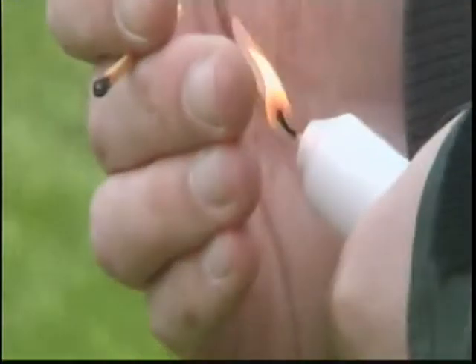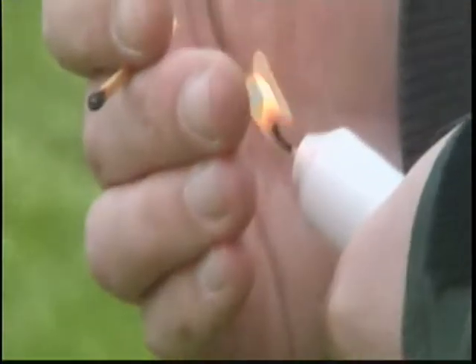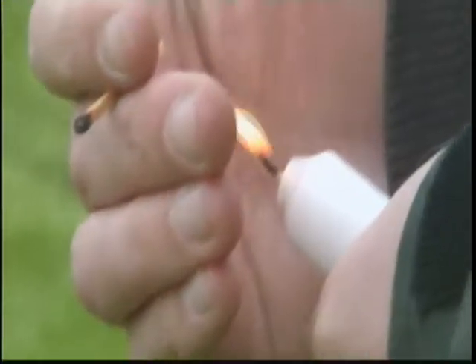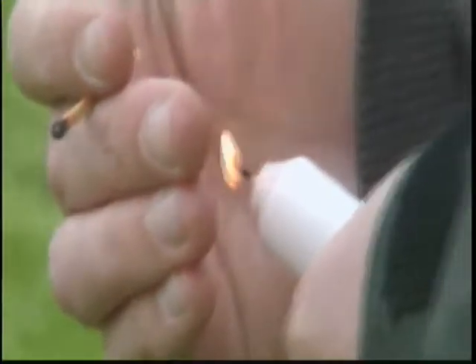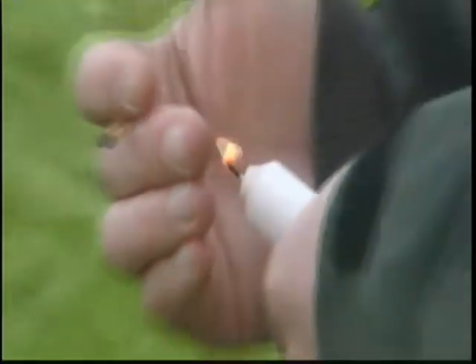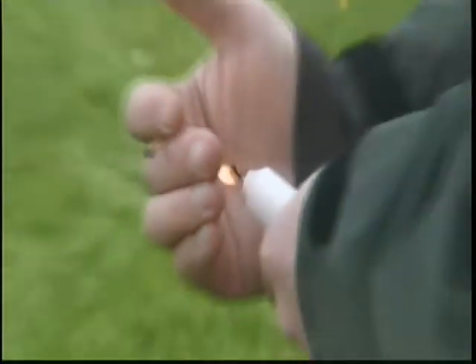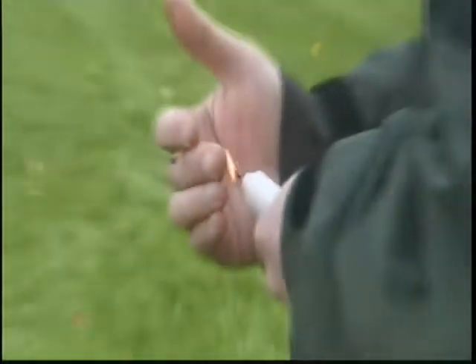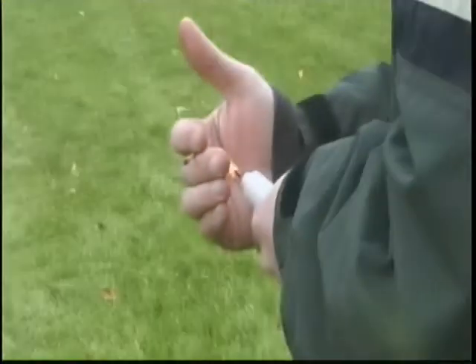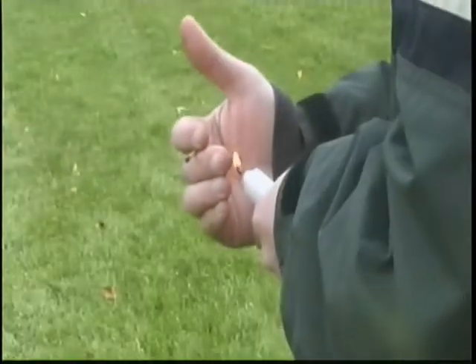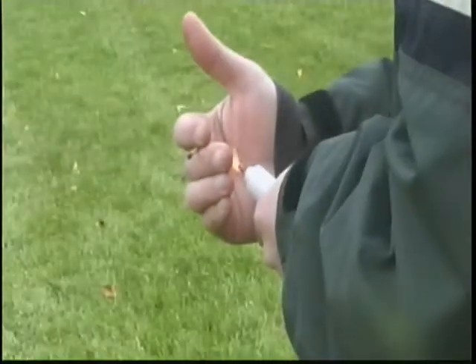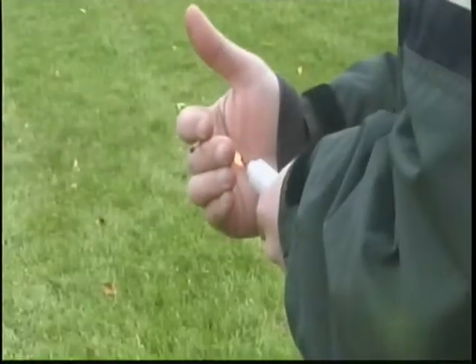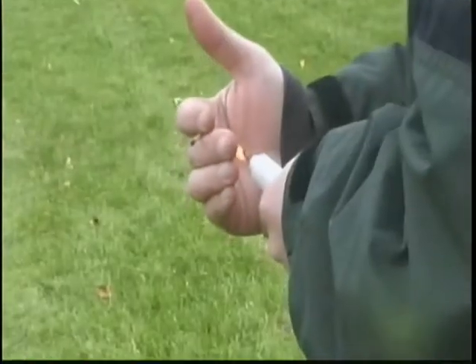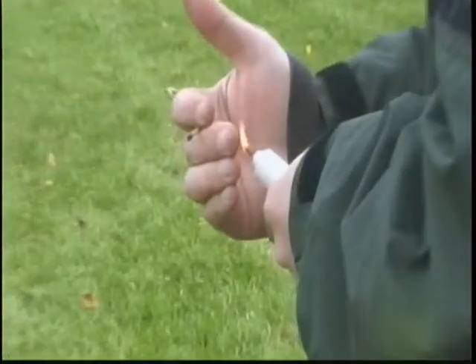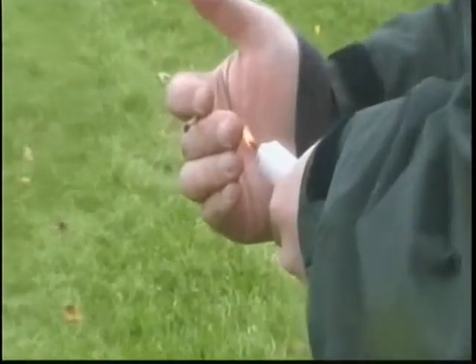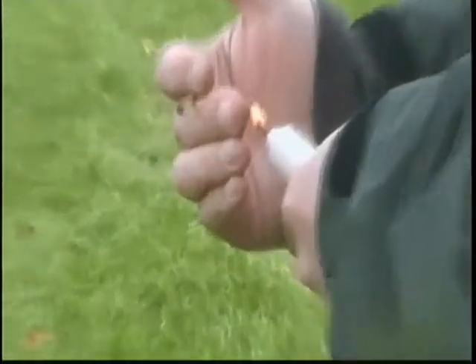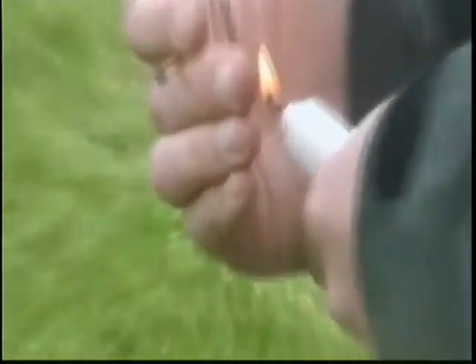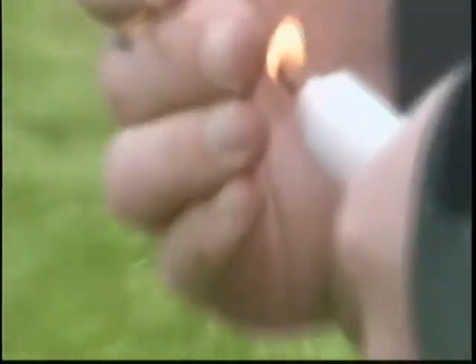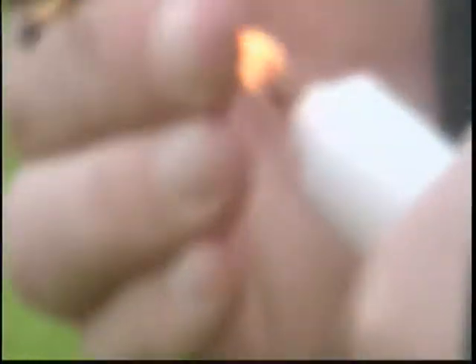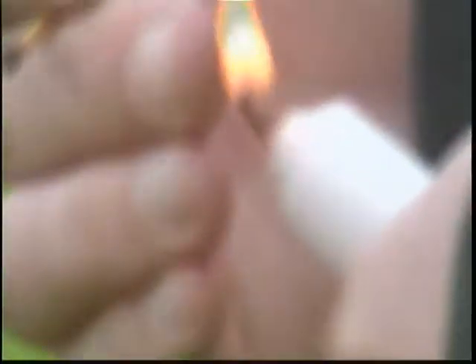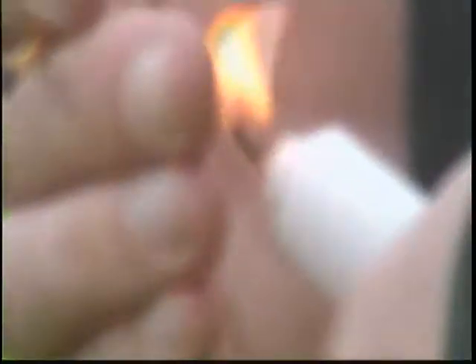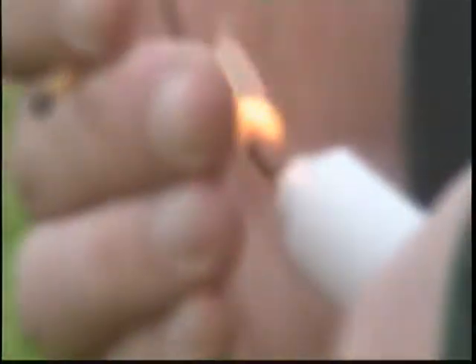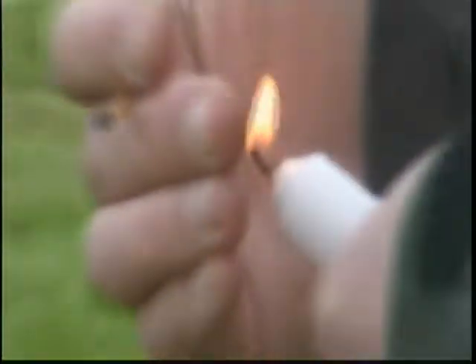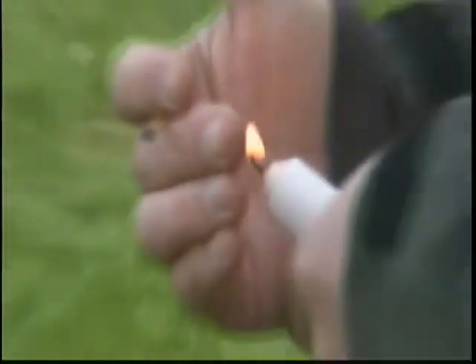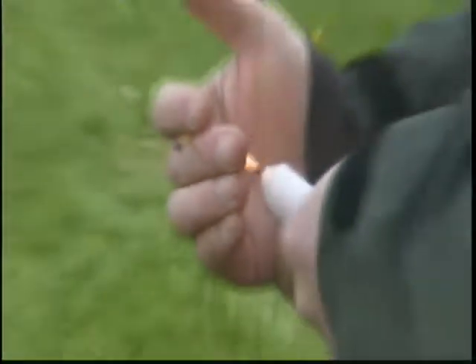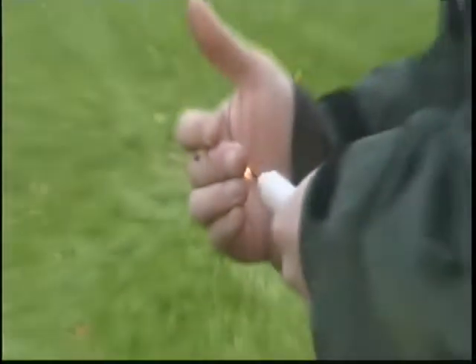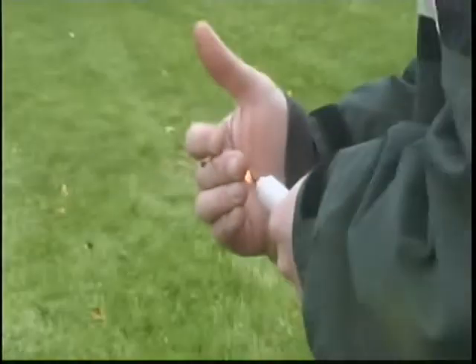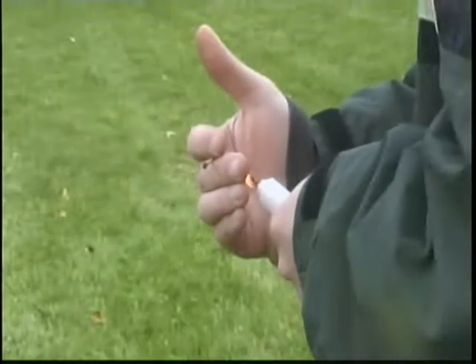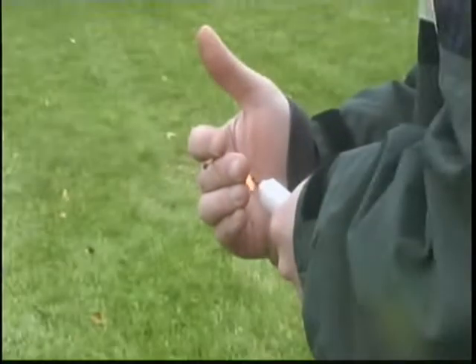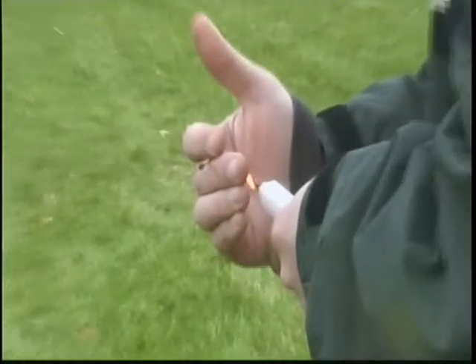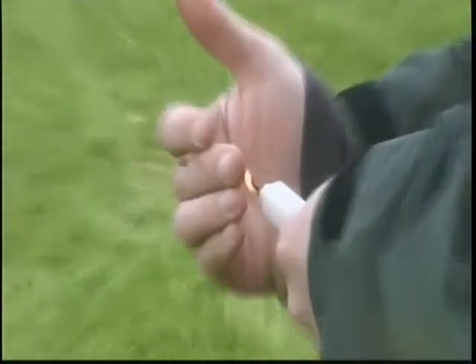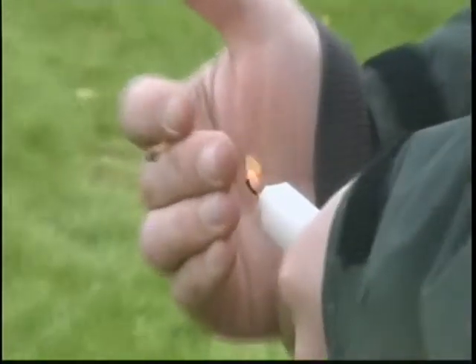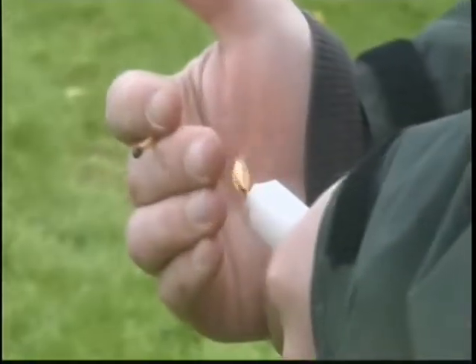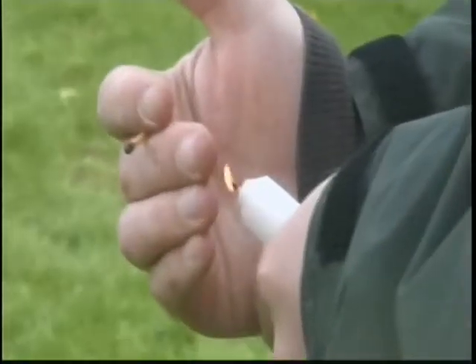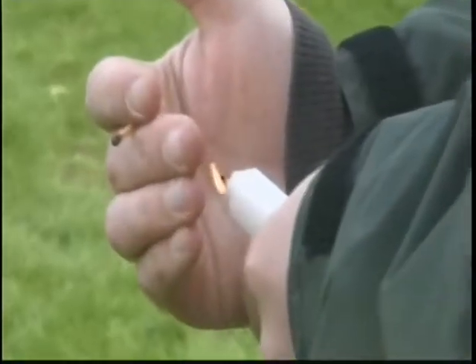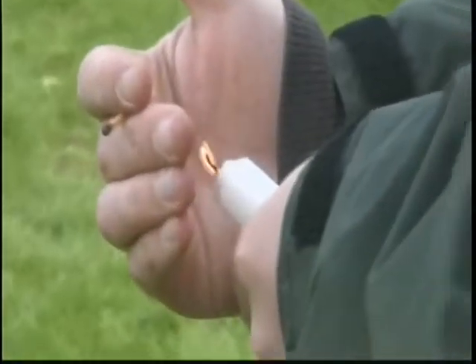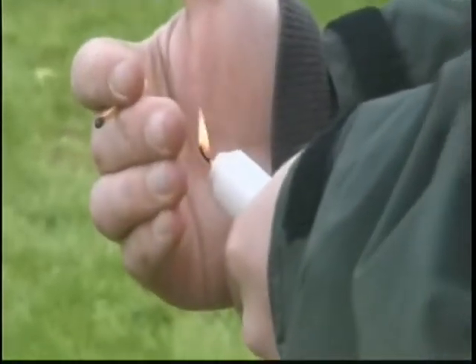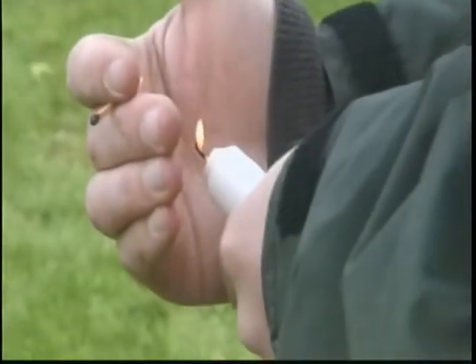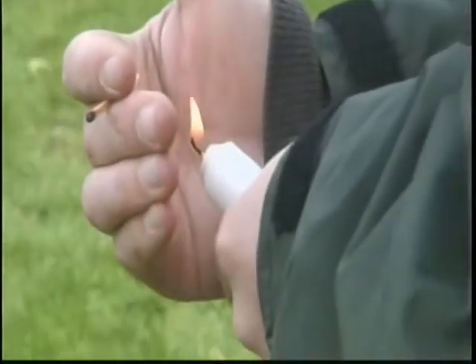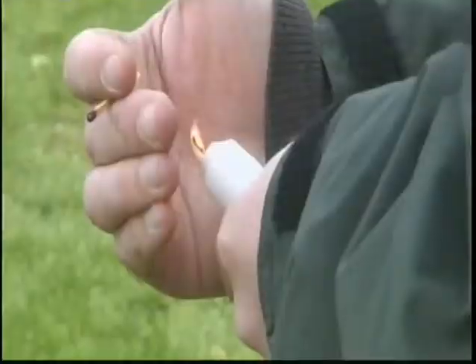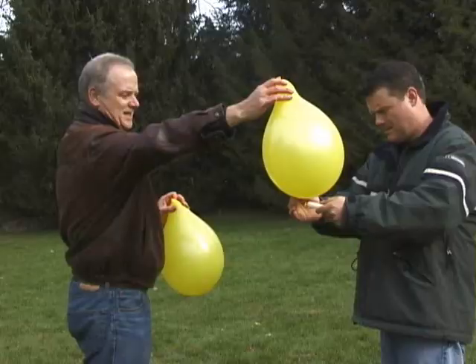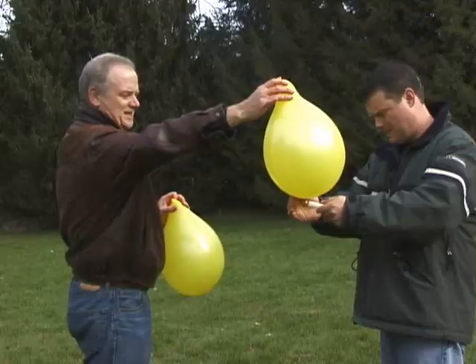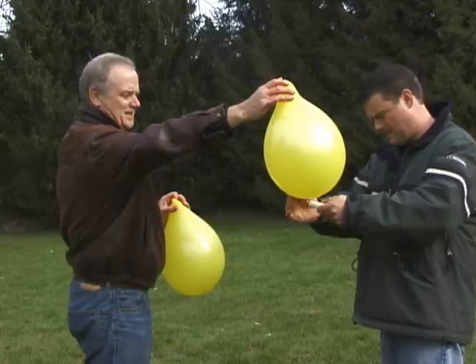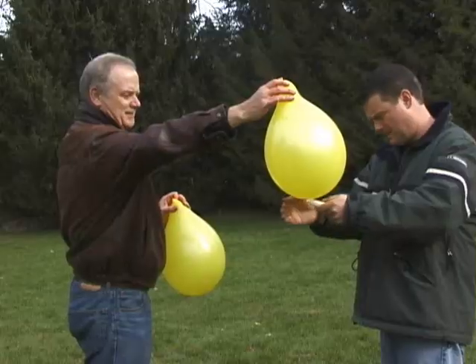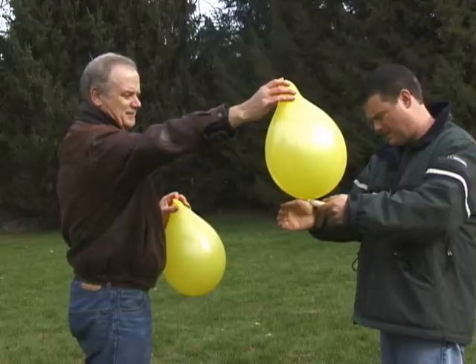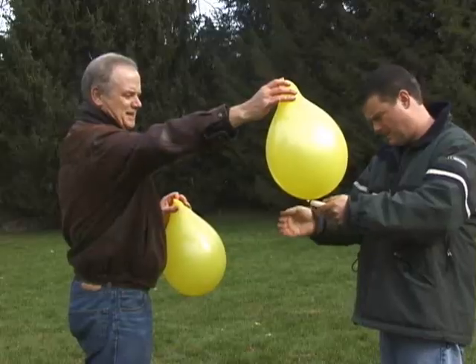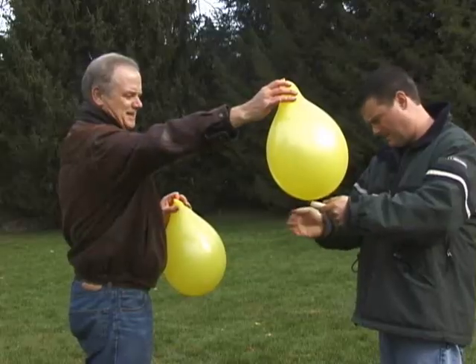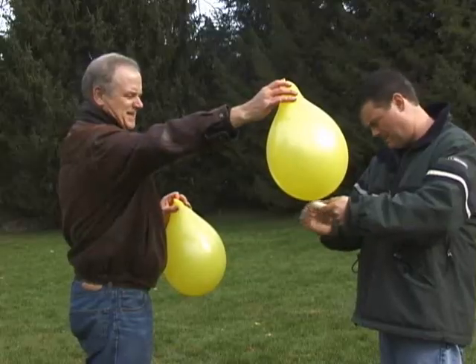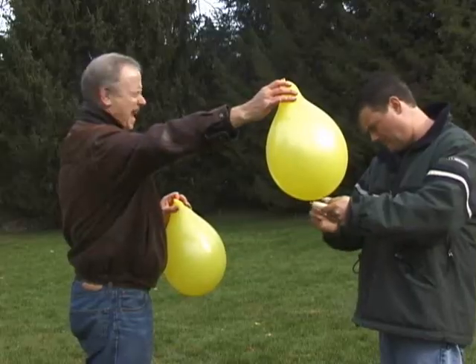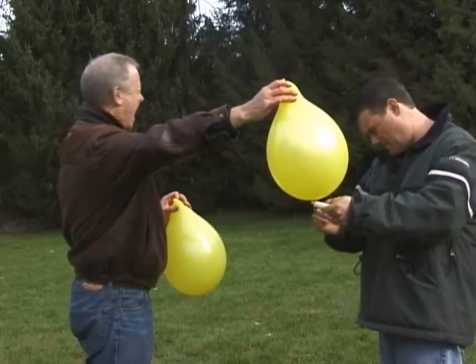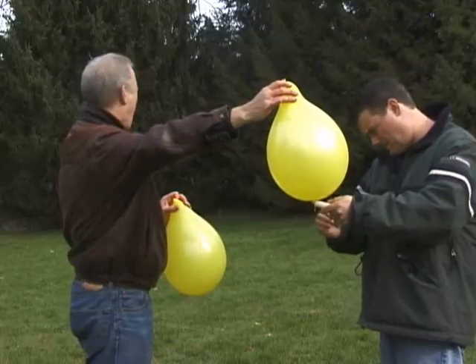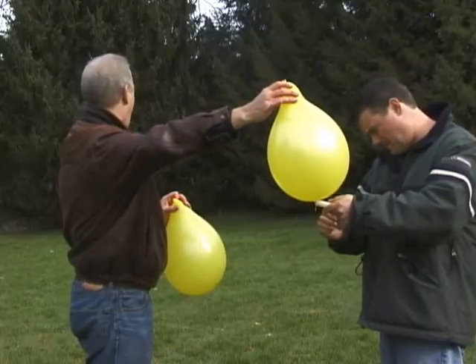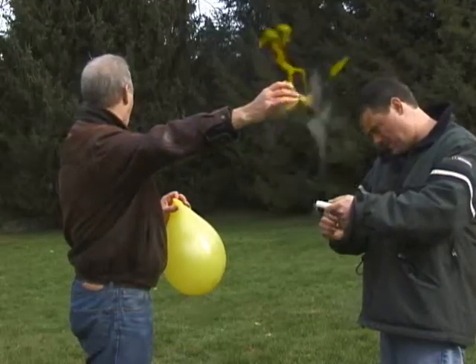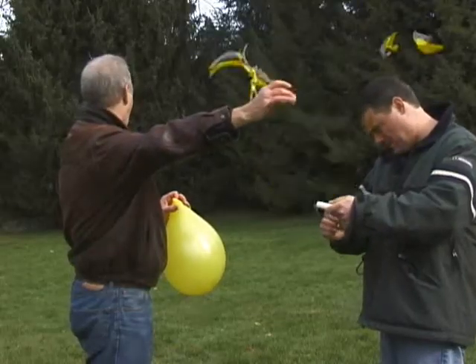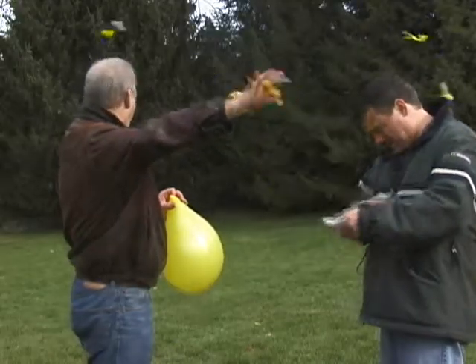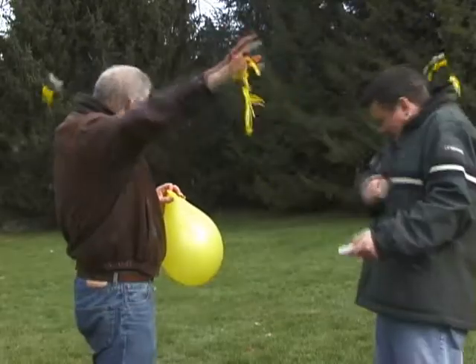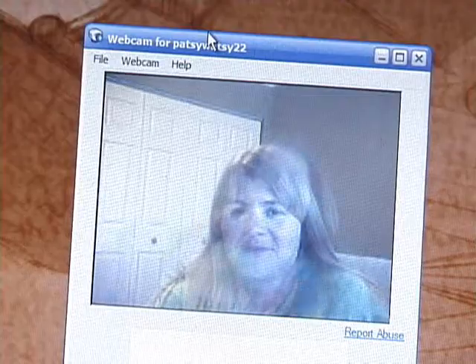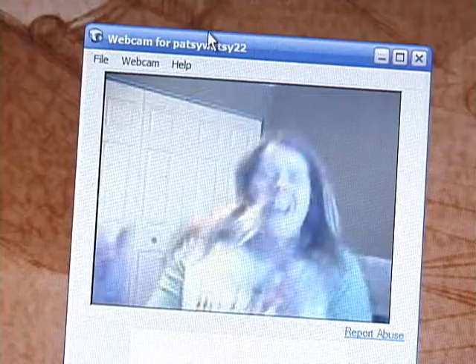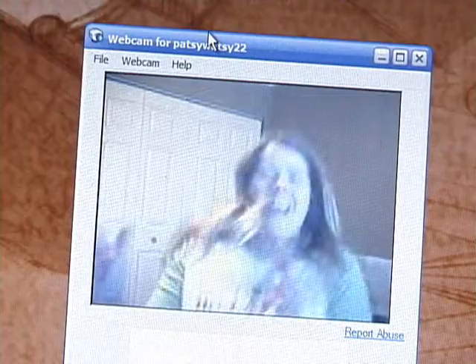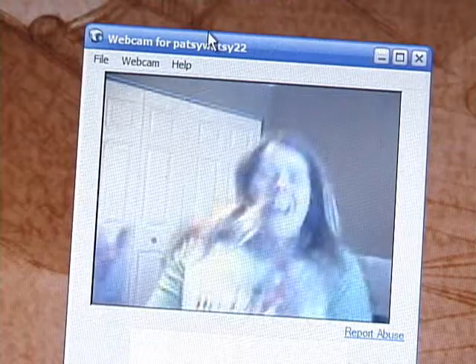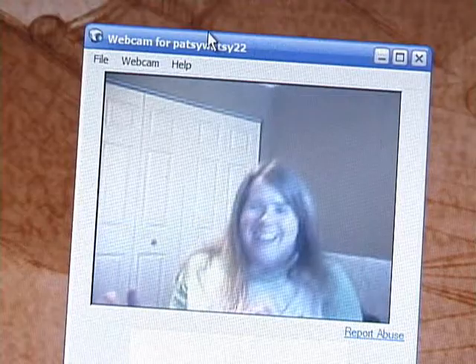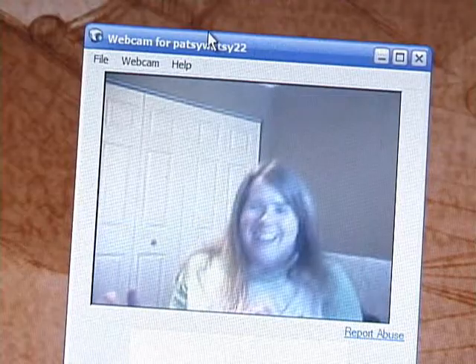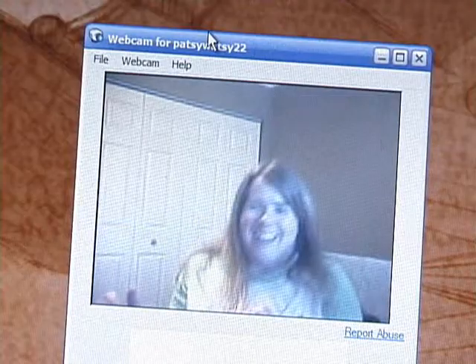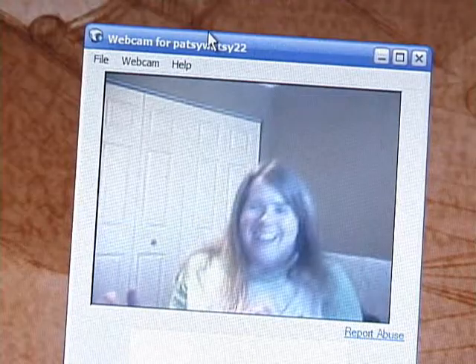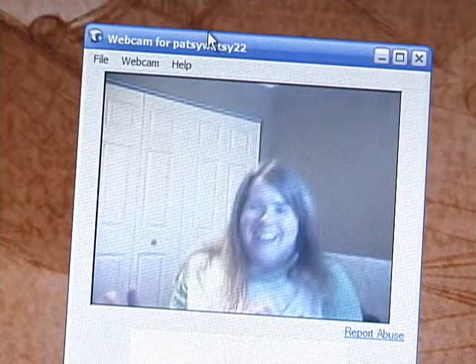Now, what could be more fun than to blow up balloons using a candle? Scared you, huh, Pats?